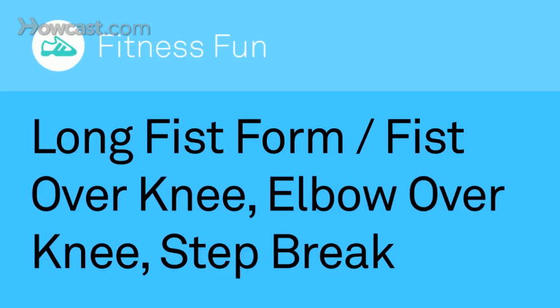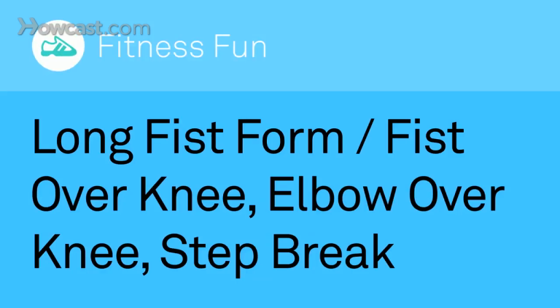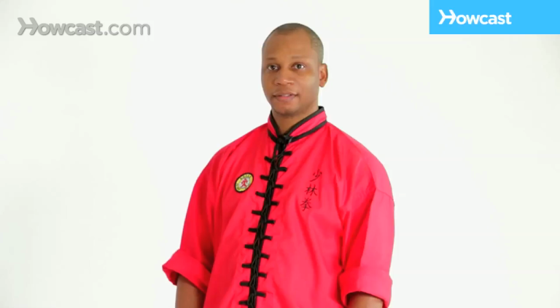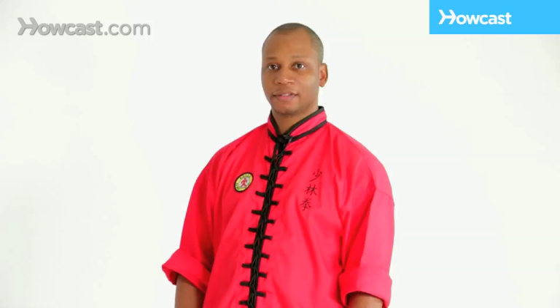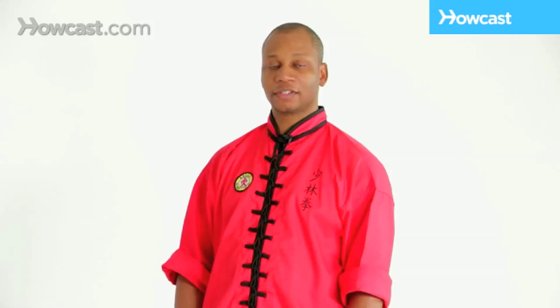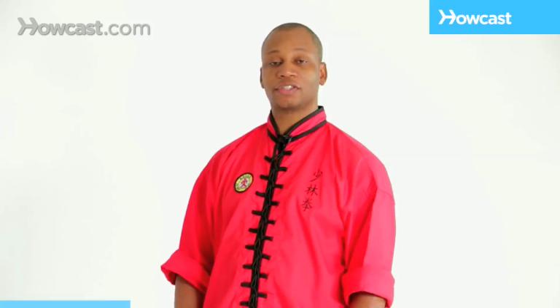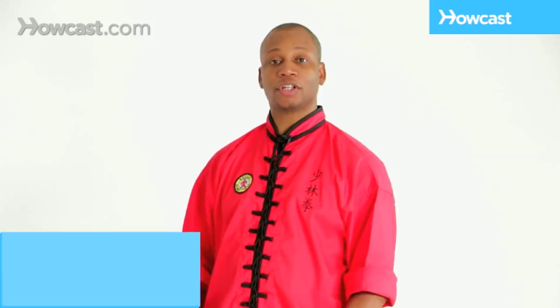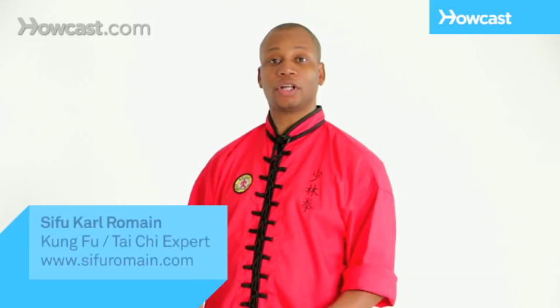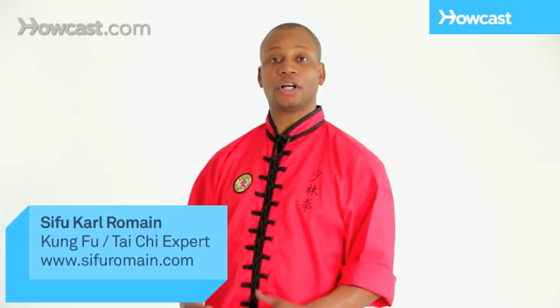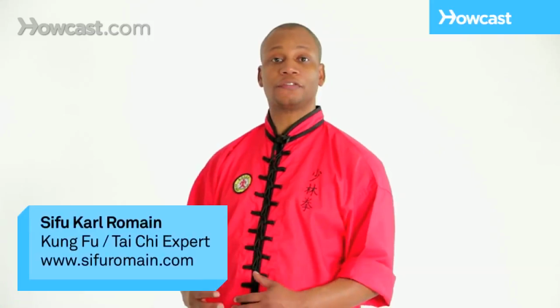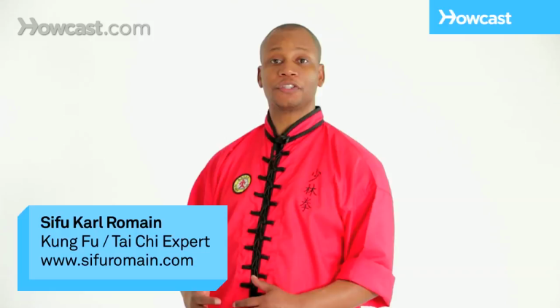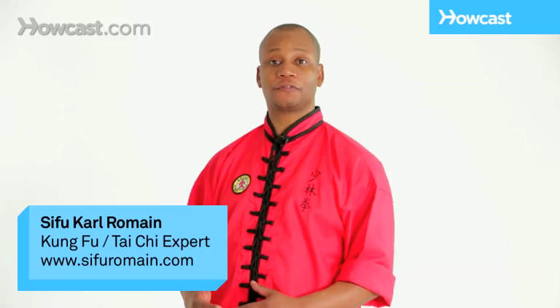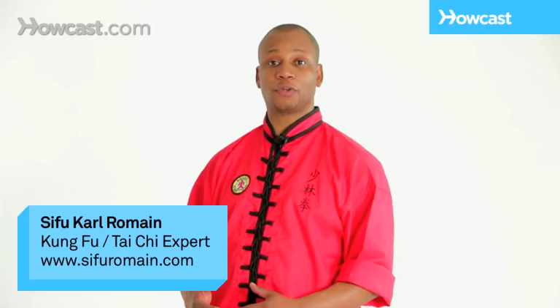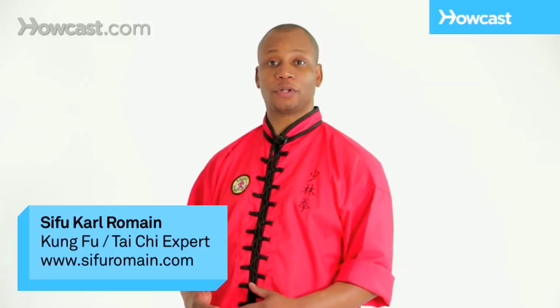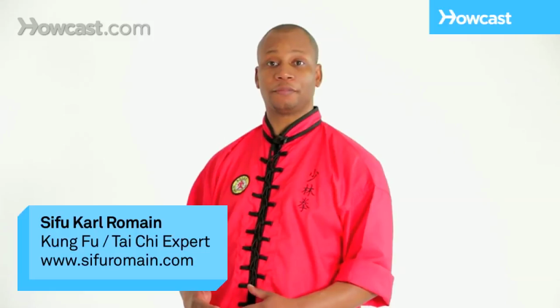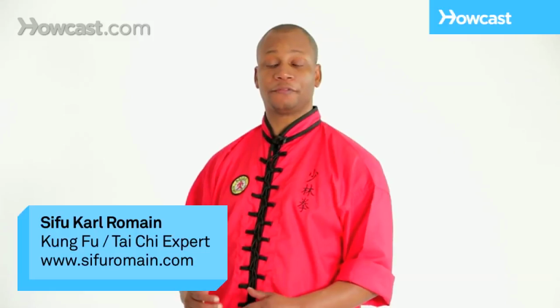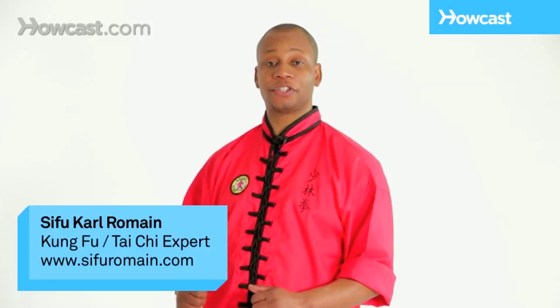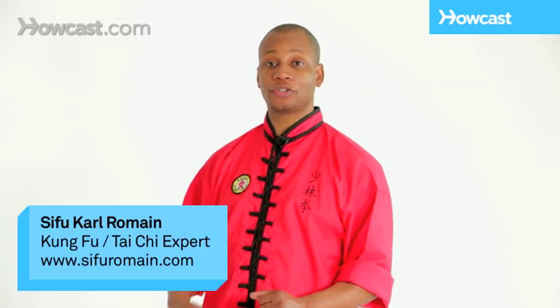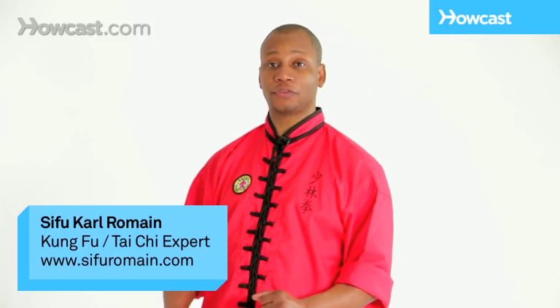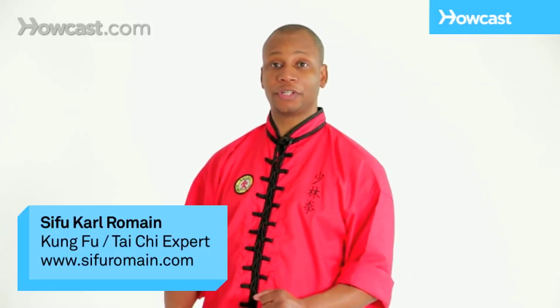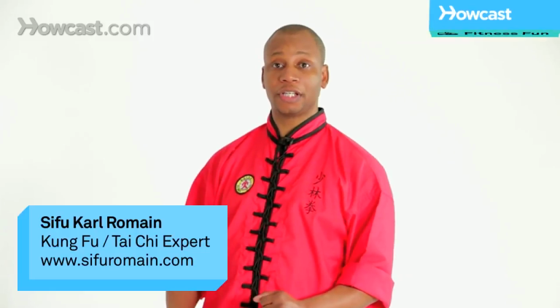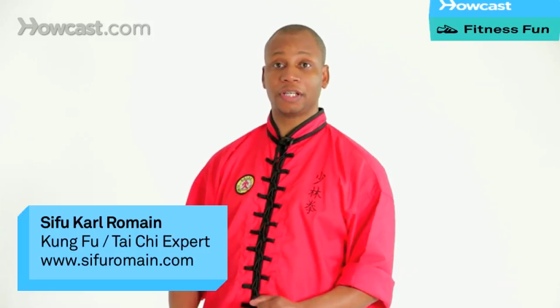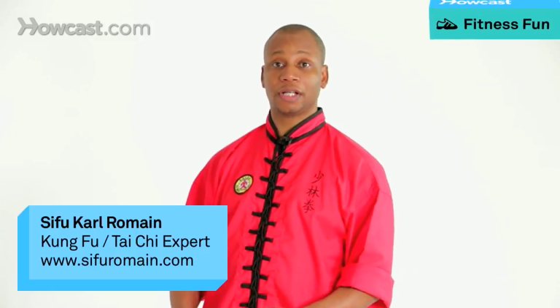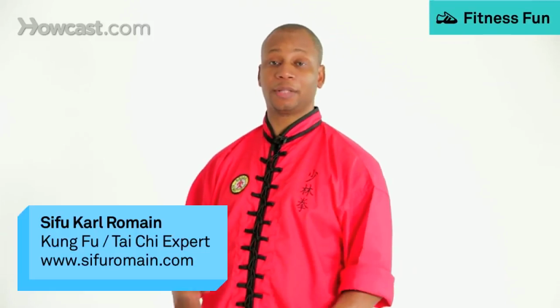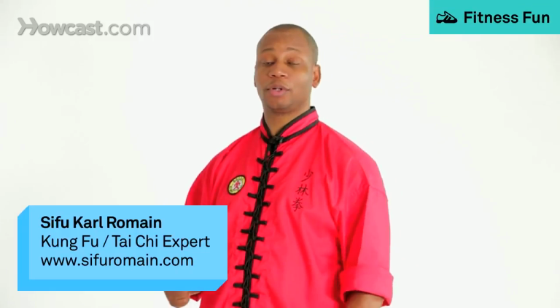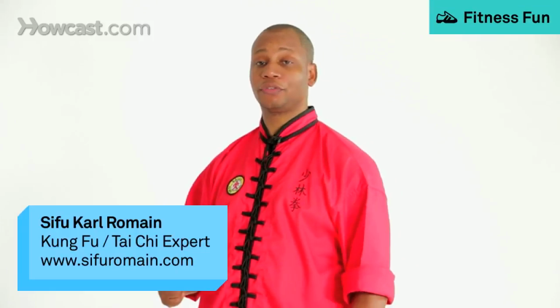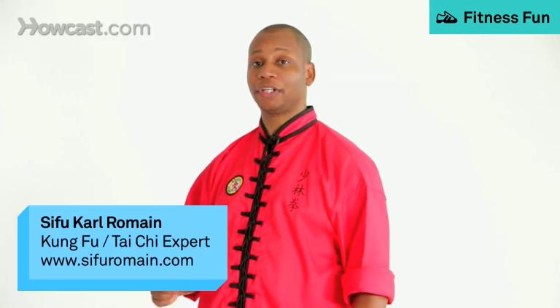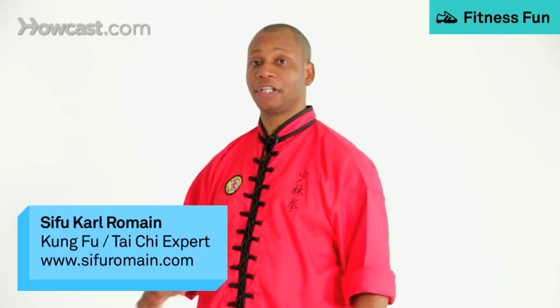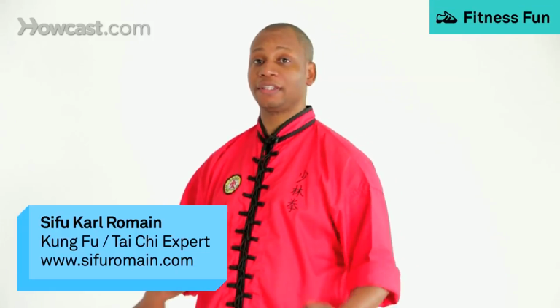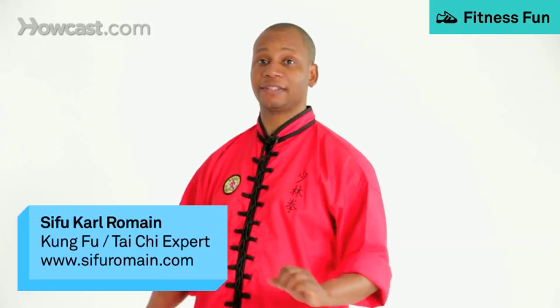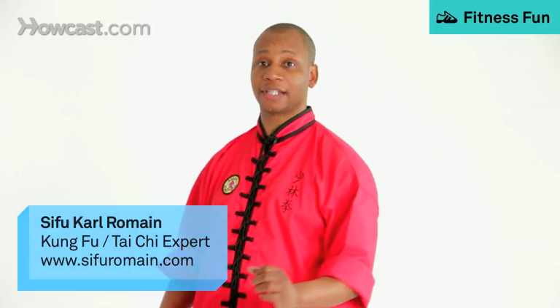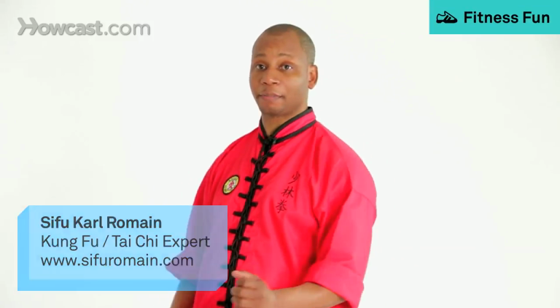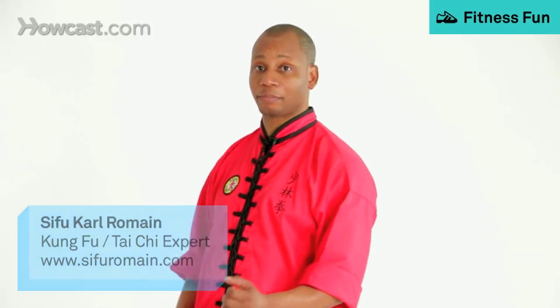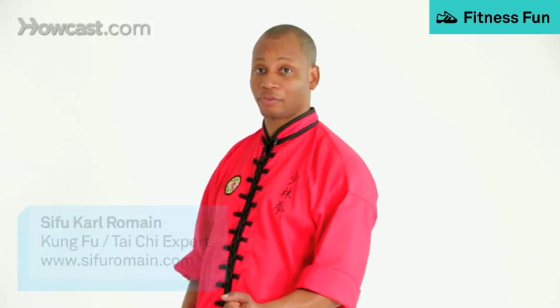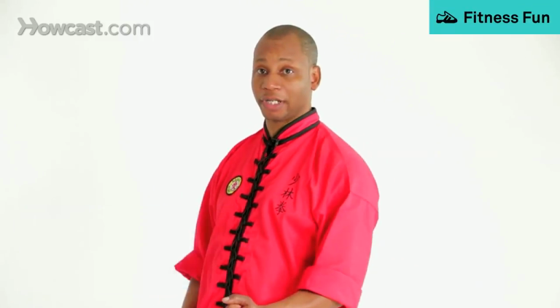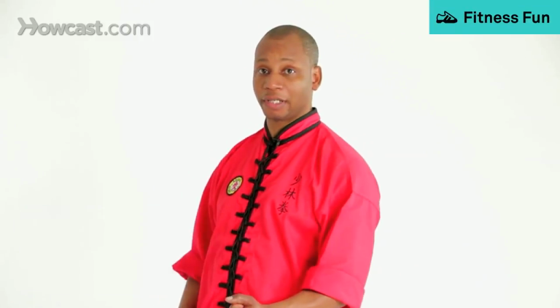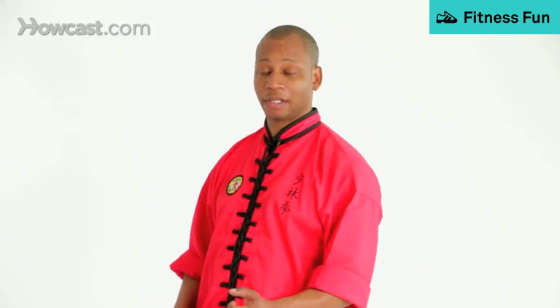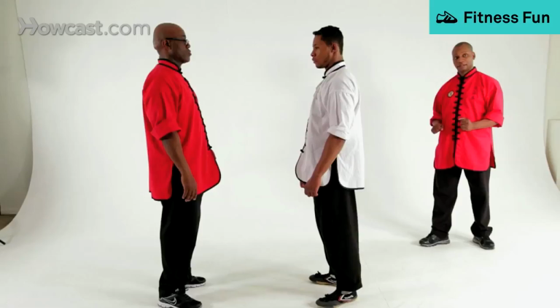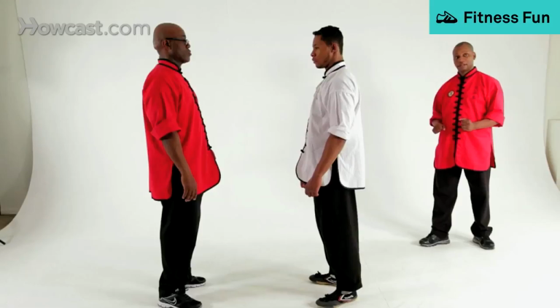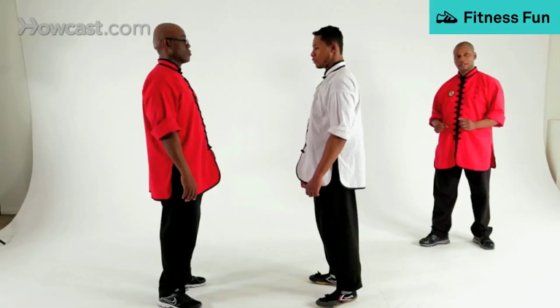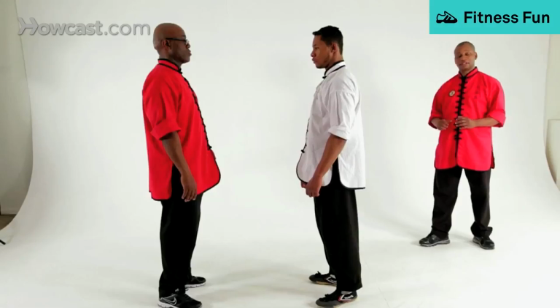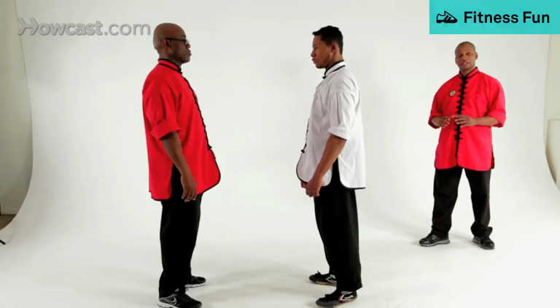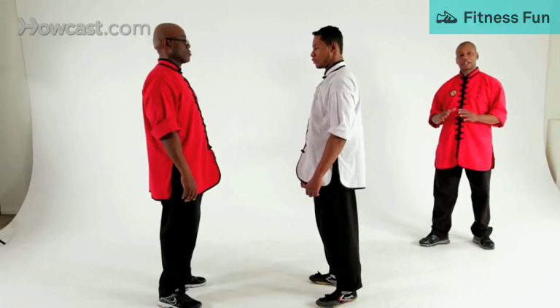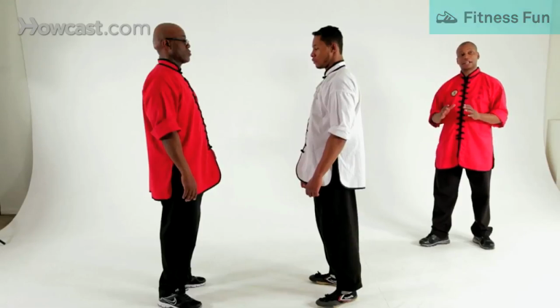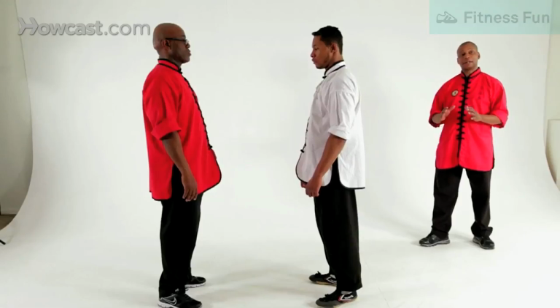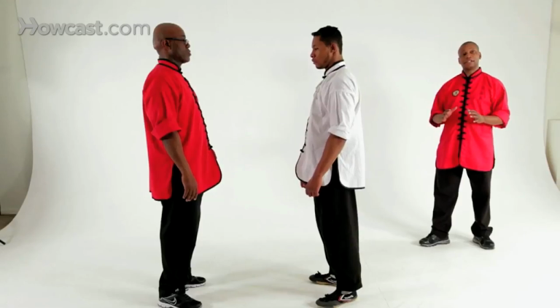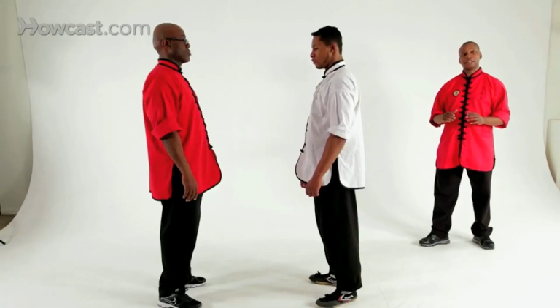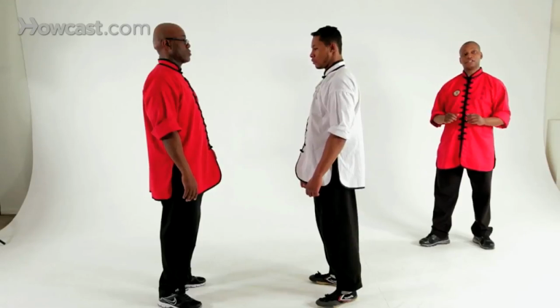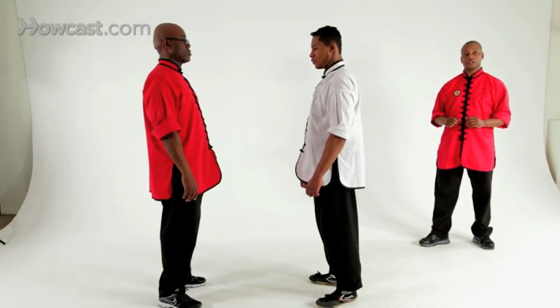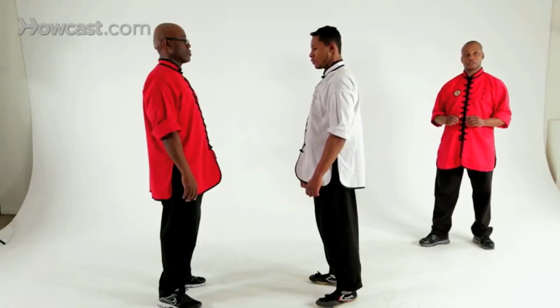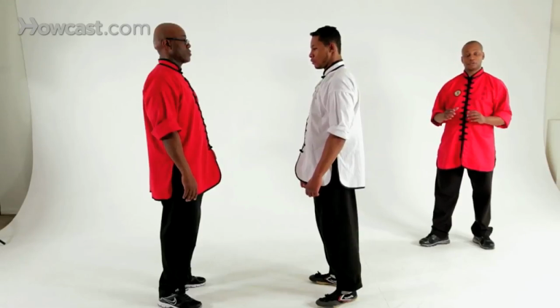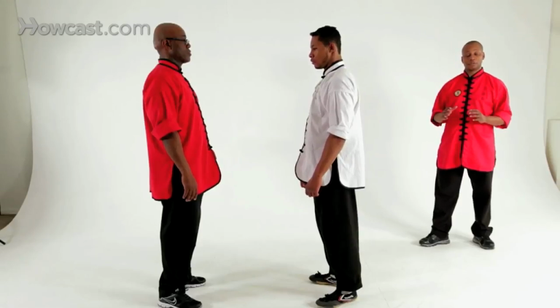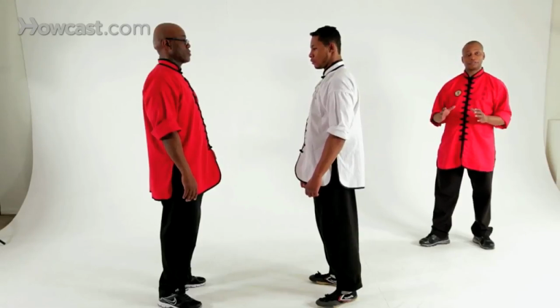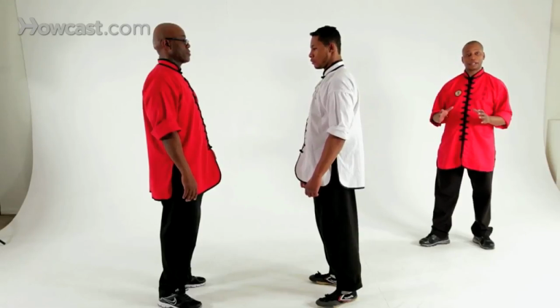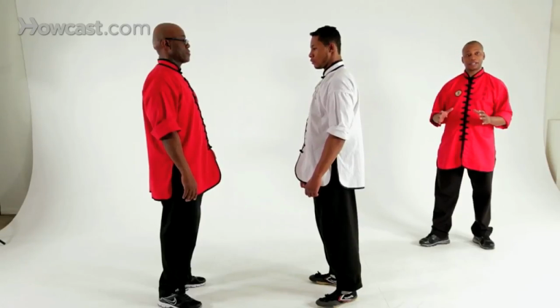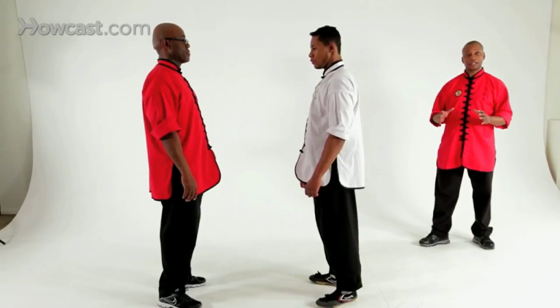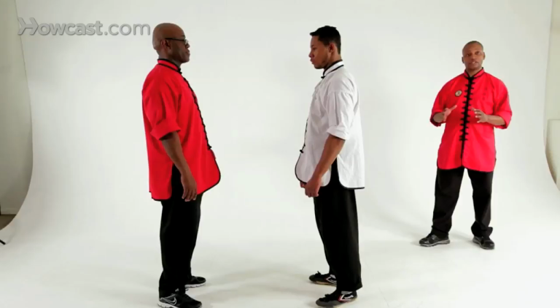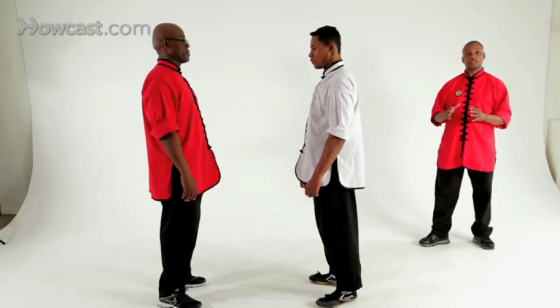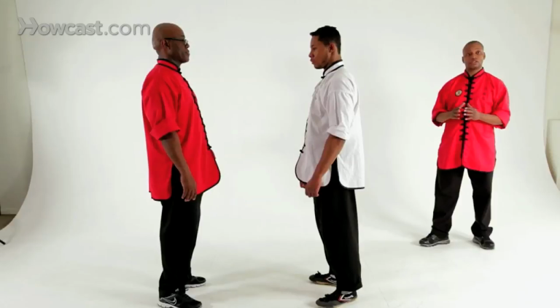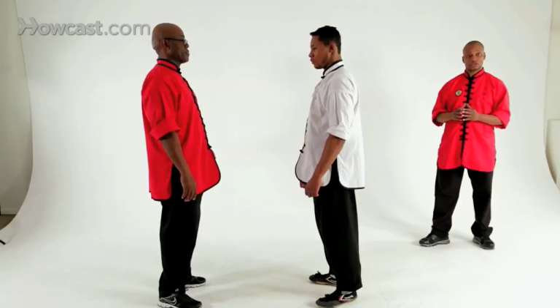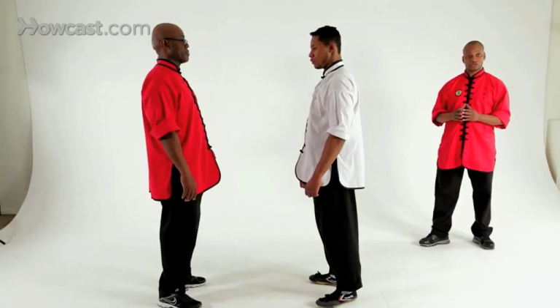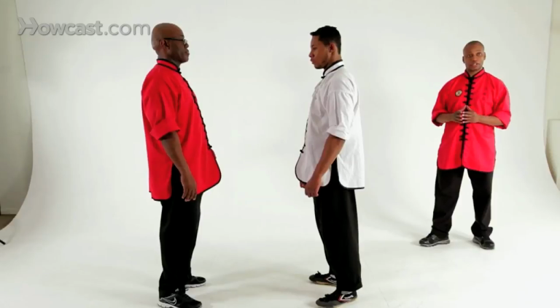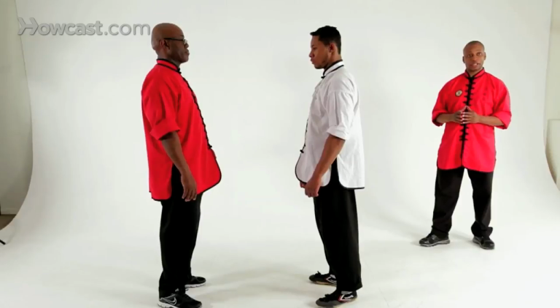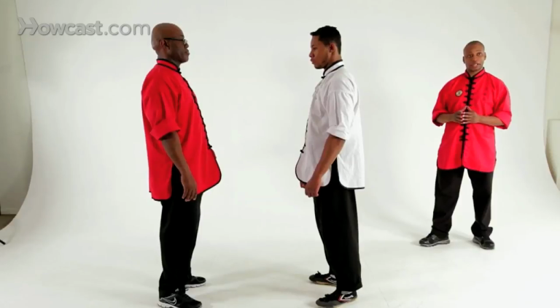This is the long fist form: fist over knee, elbow over knee, step break. This is a combination — a group of techniques strung together.